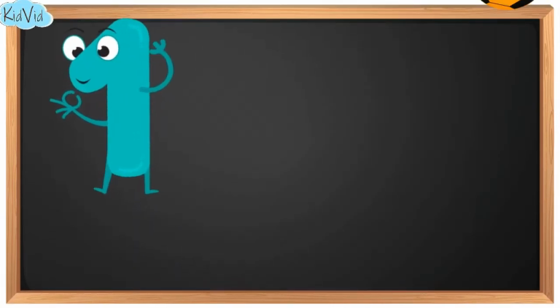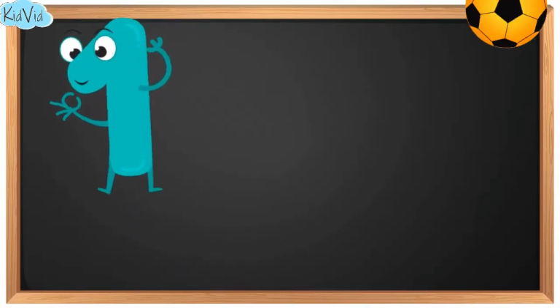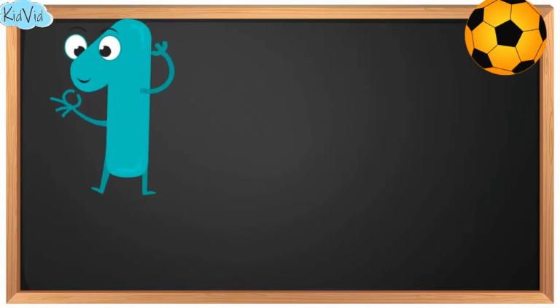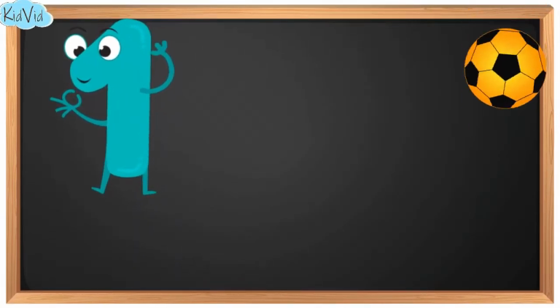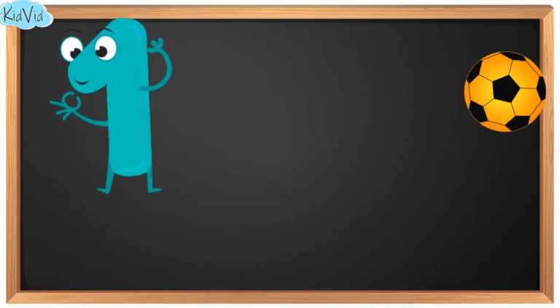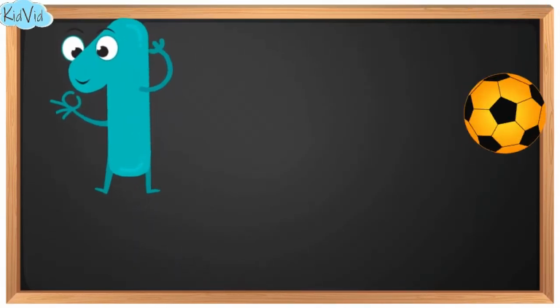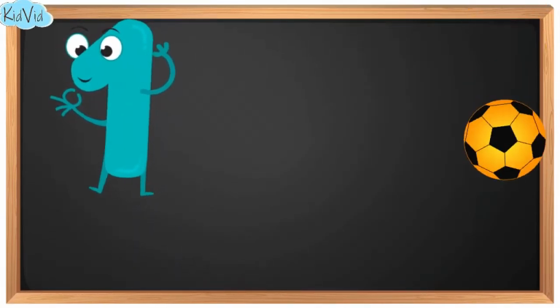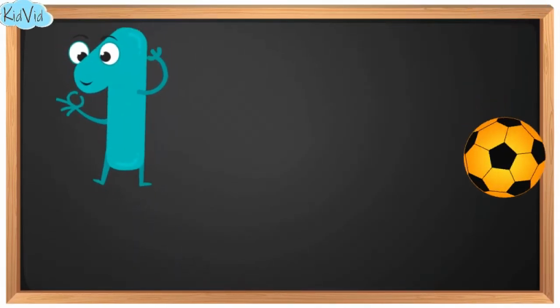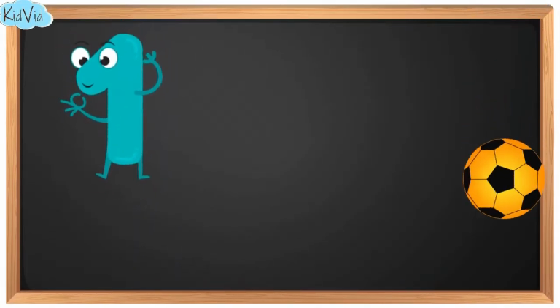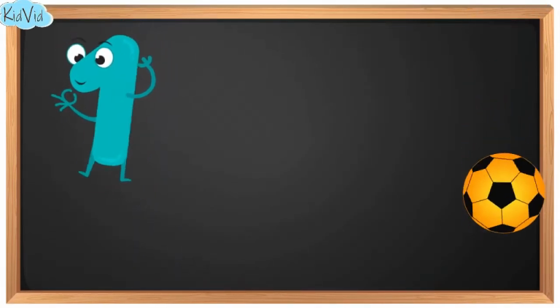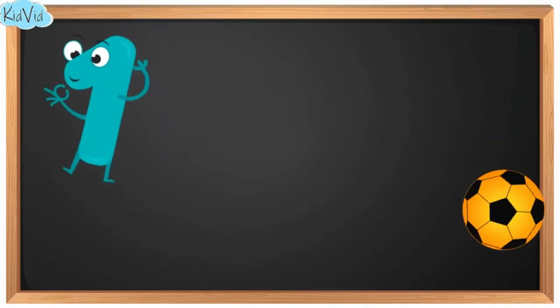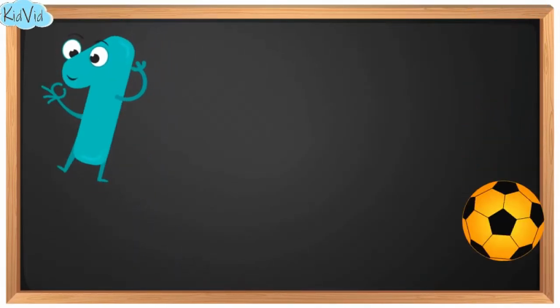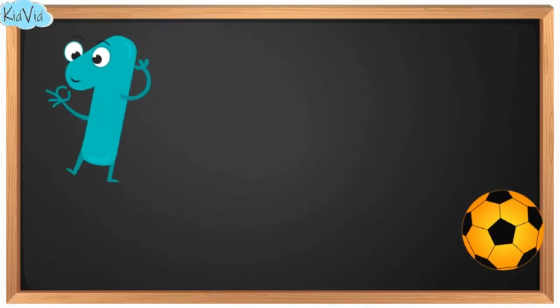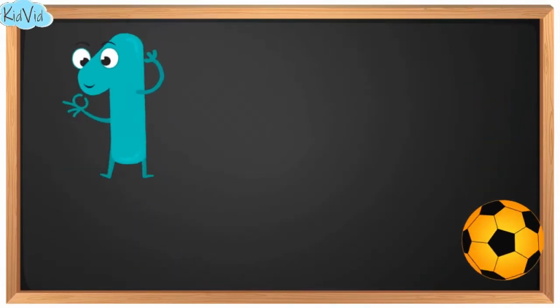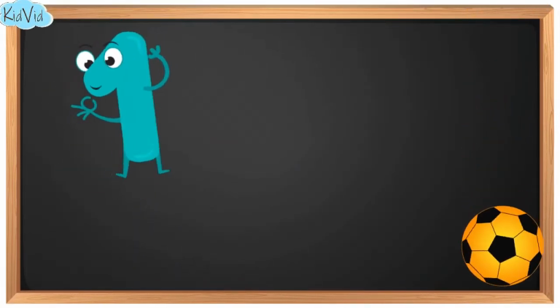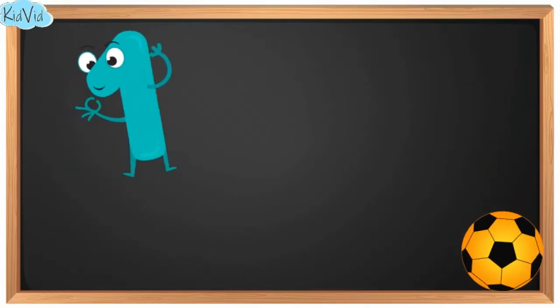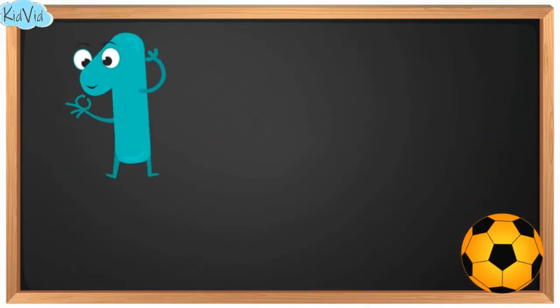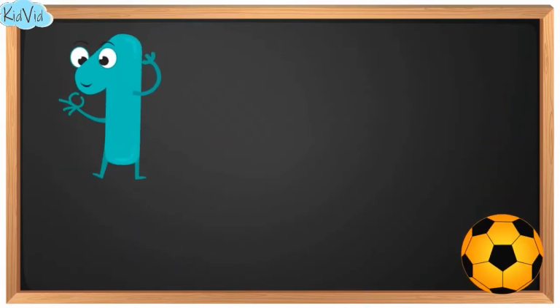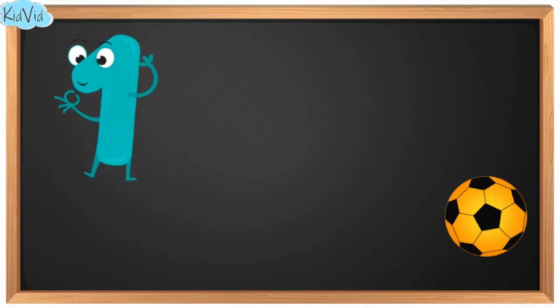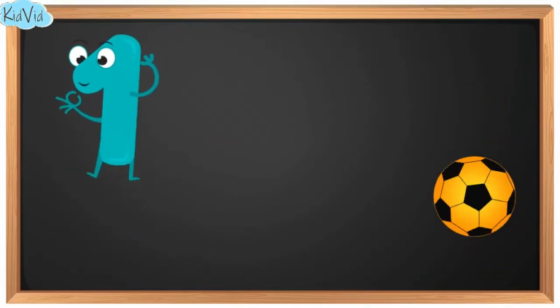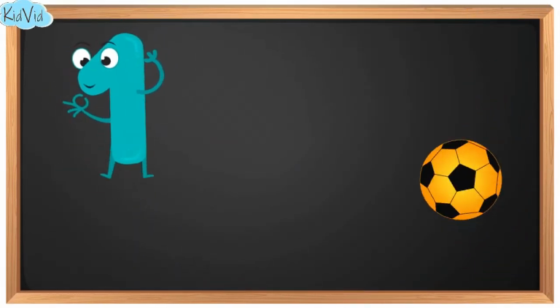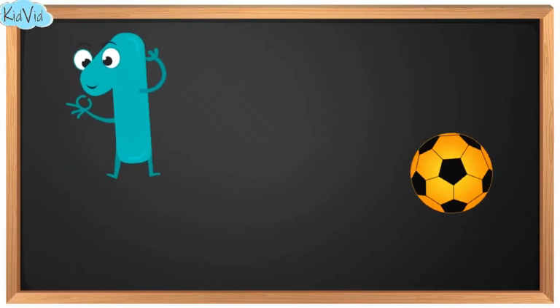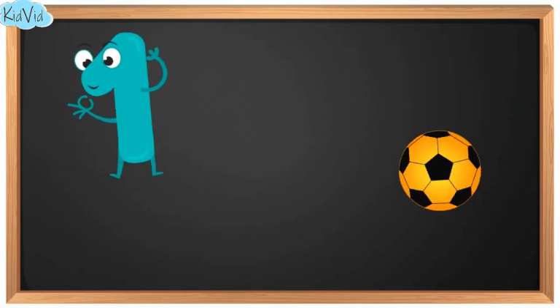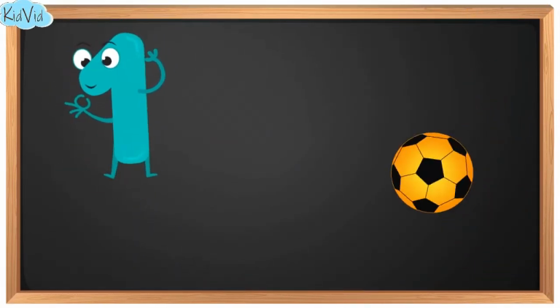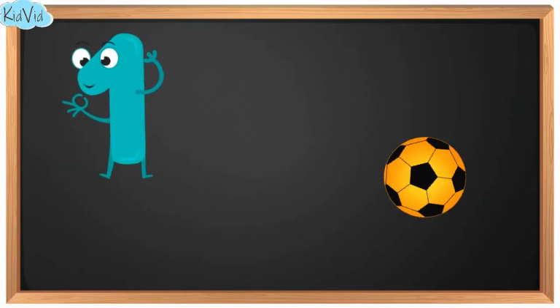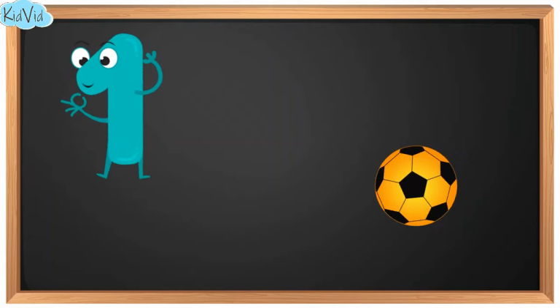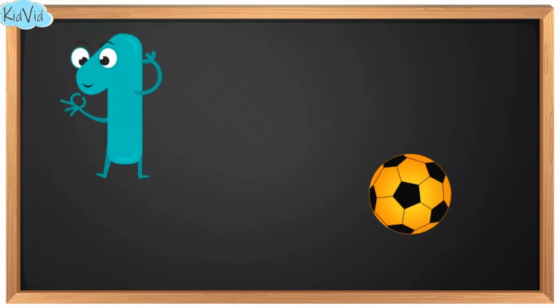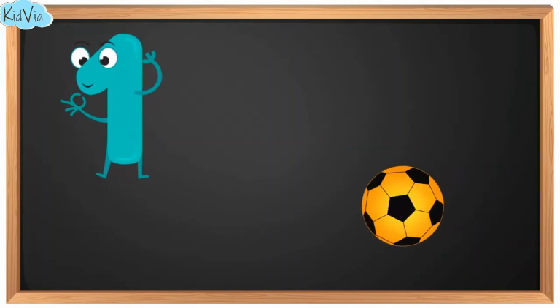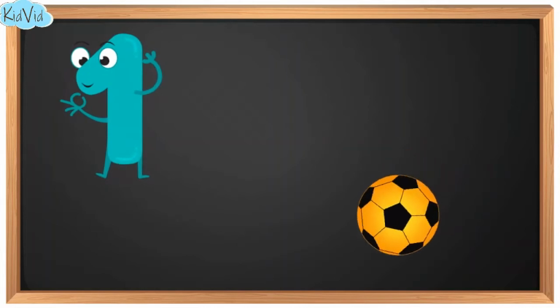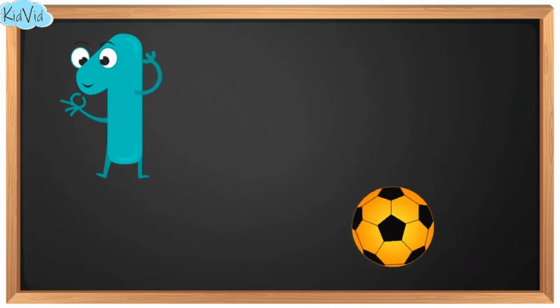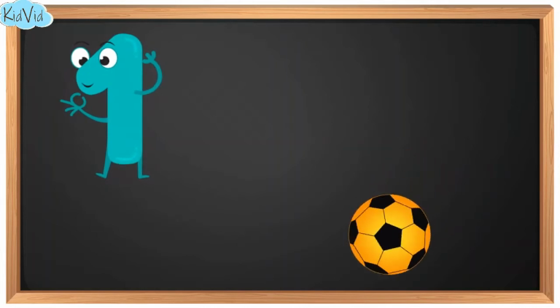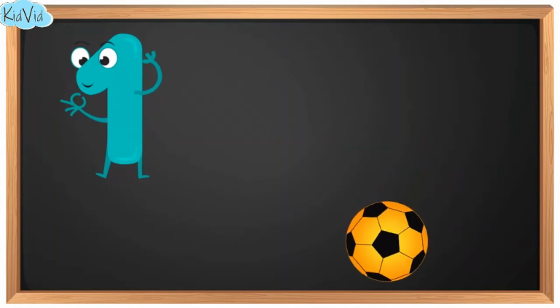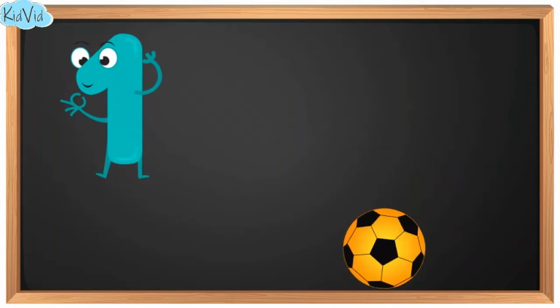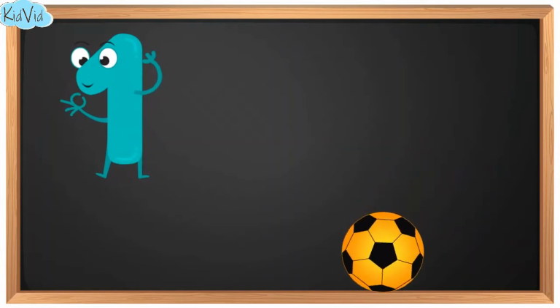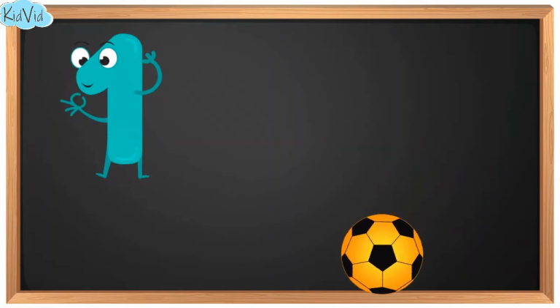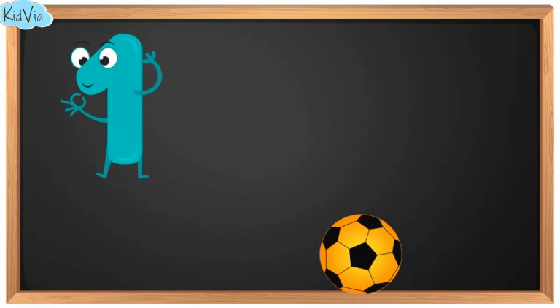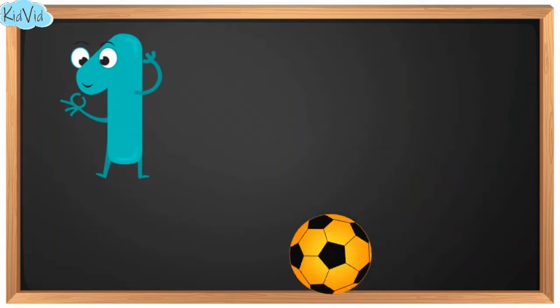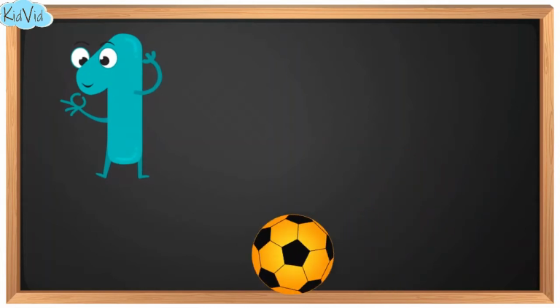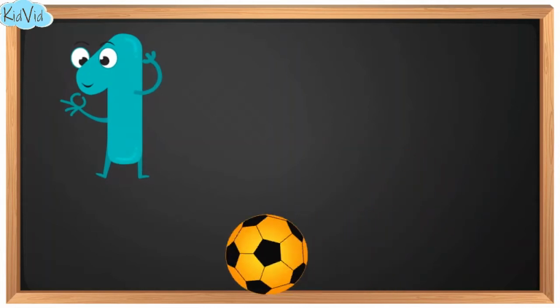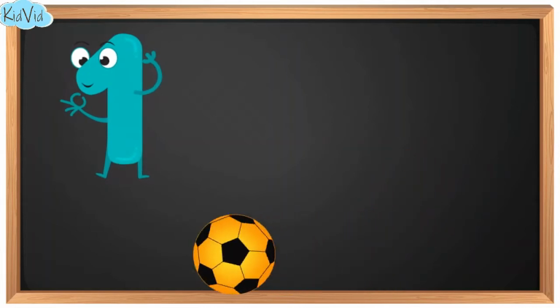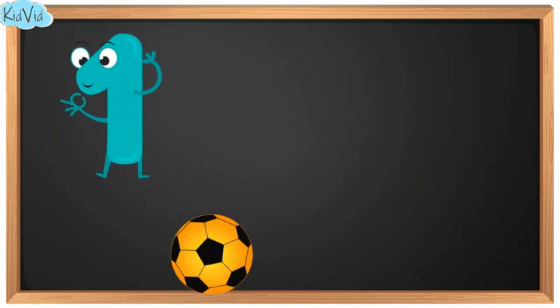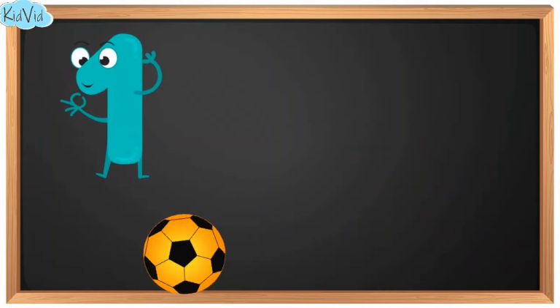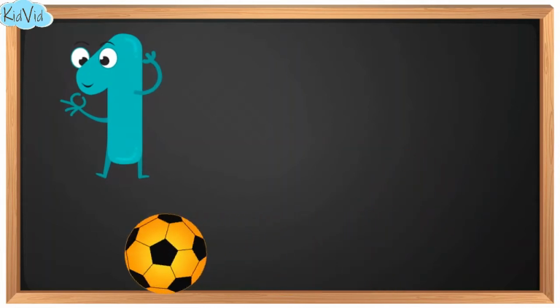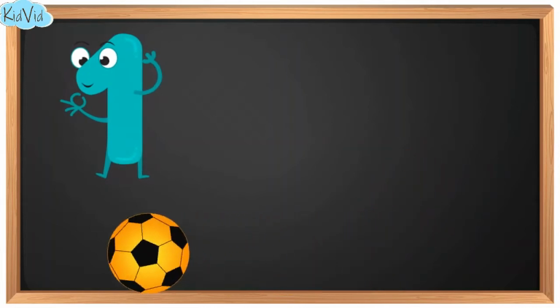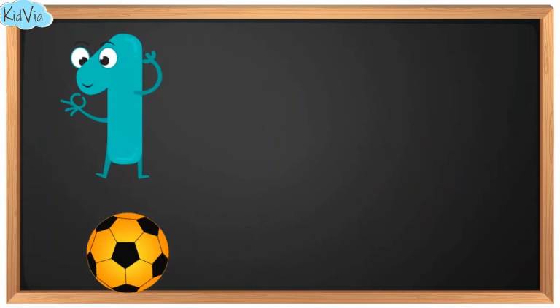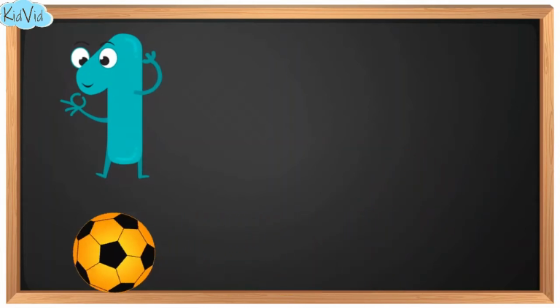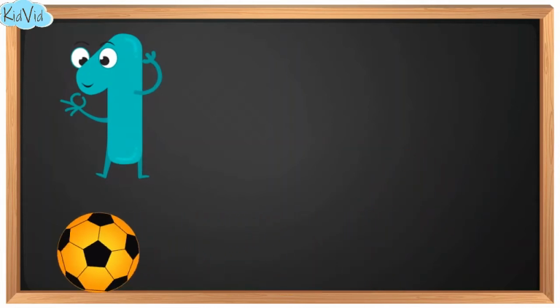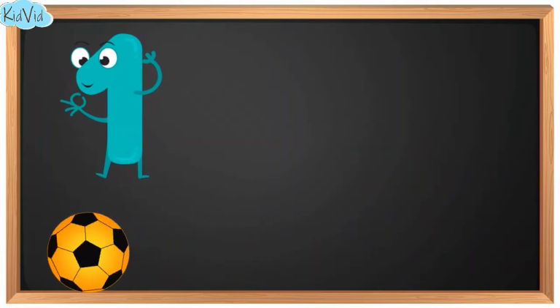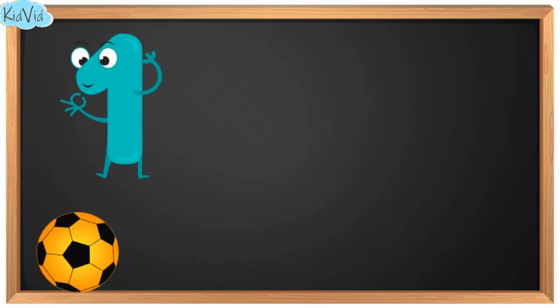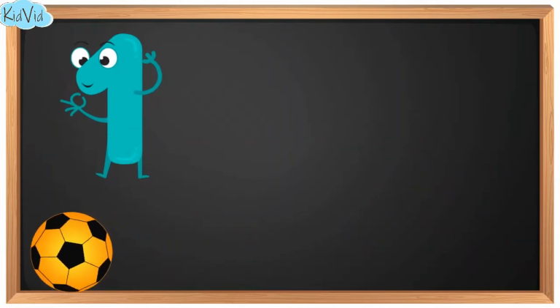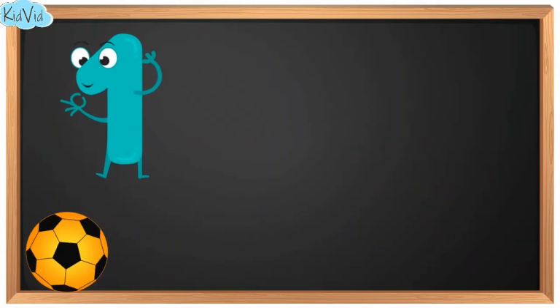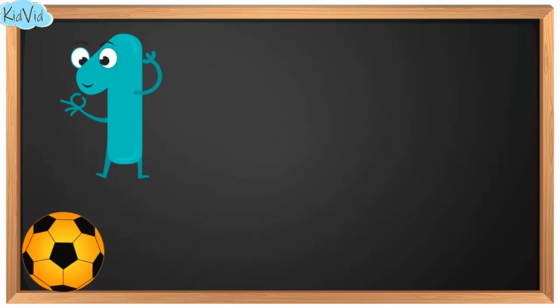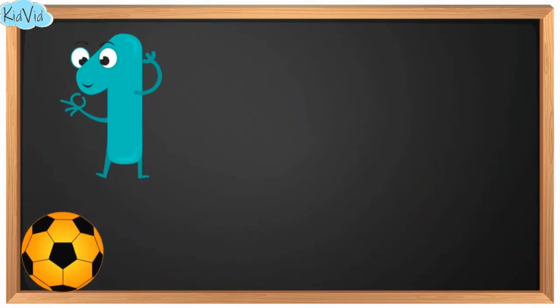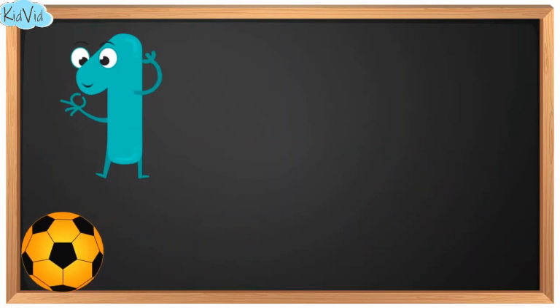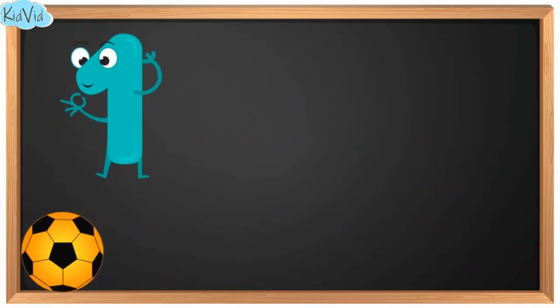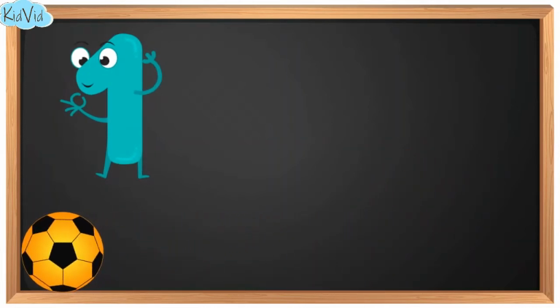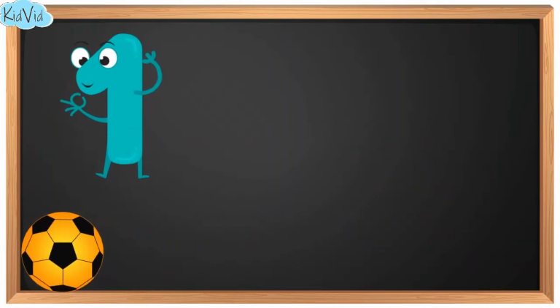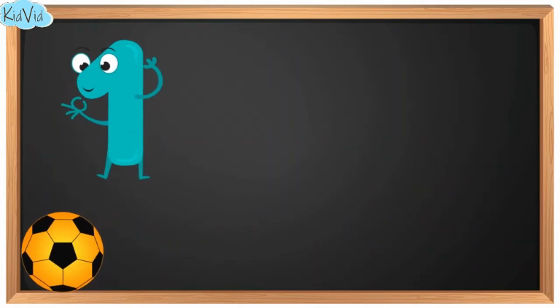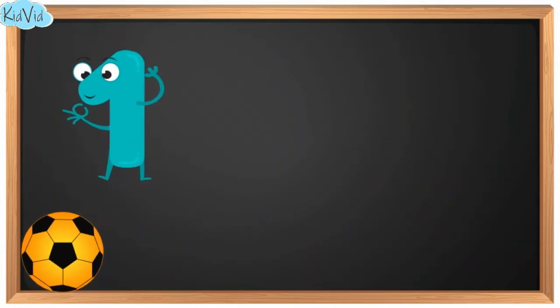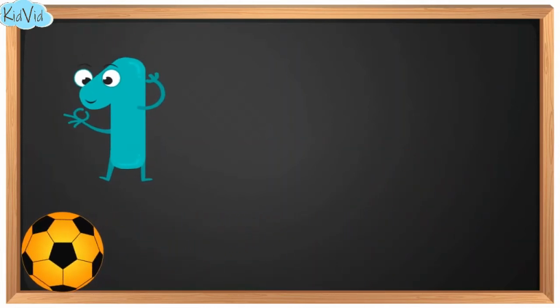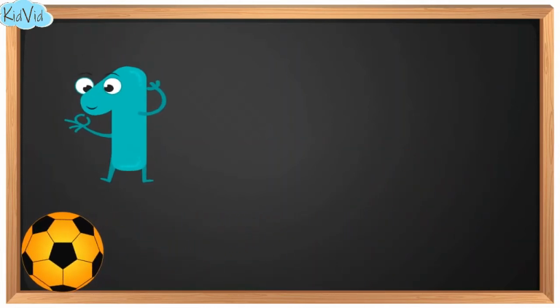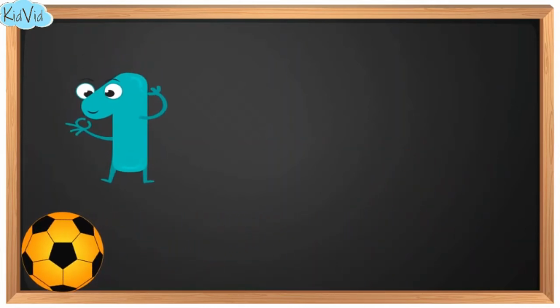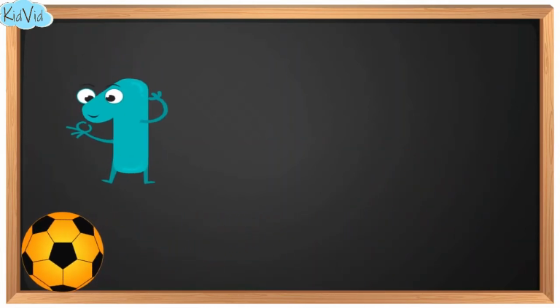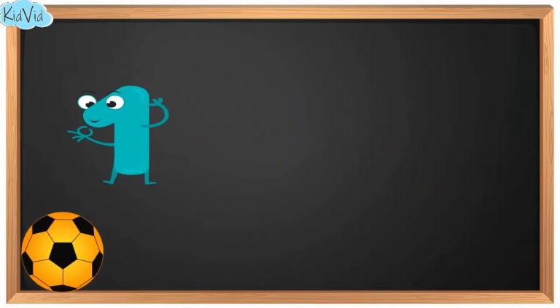1. This is number 1. And here we have one ball.